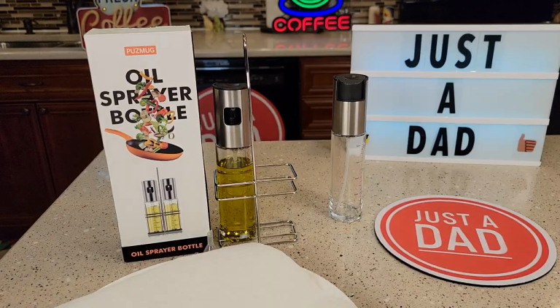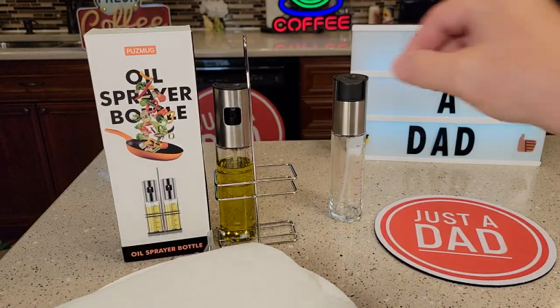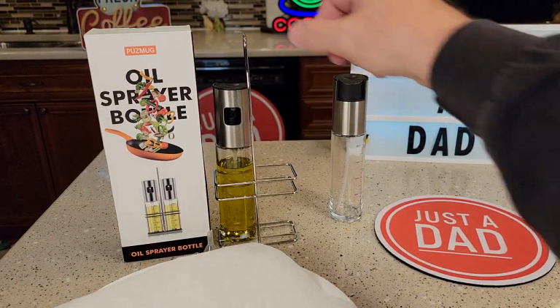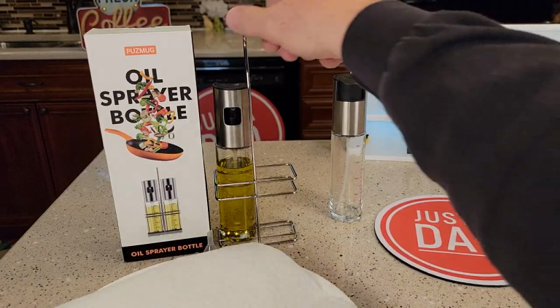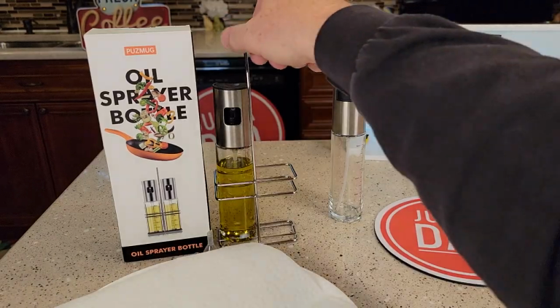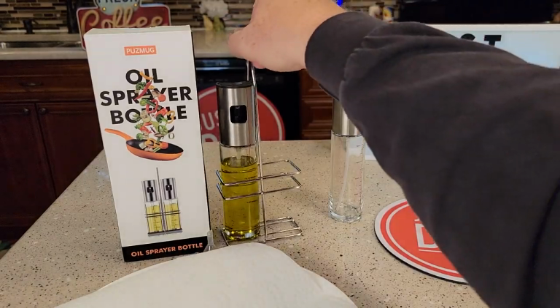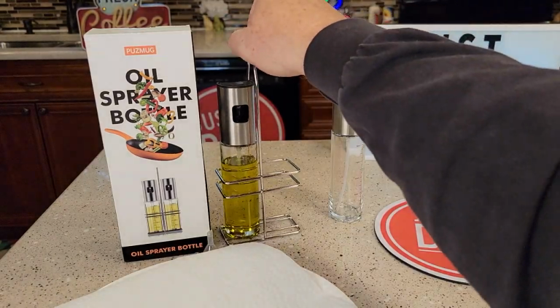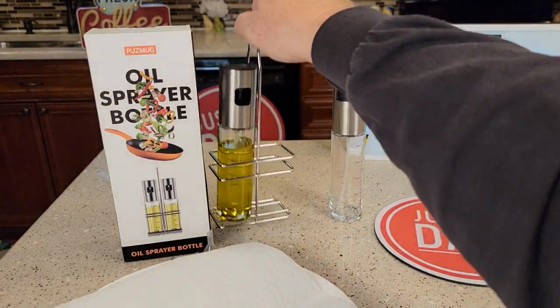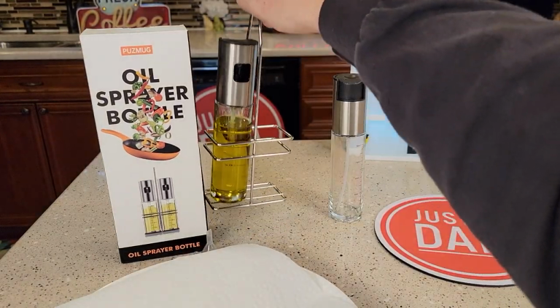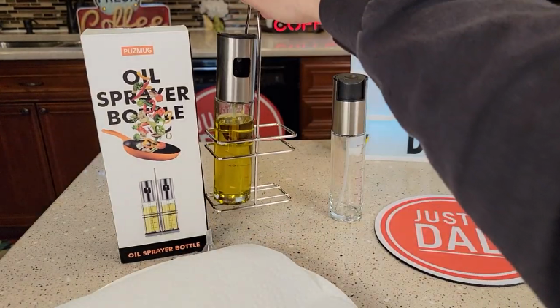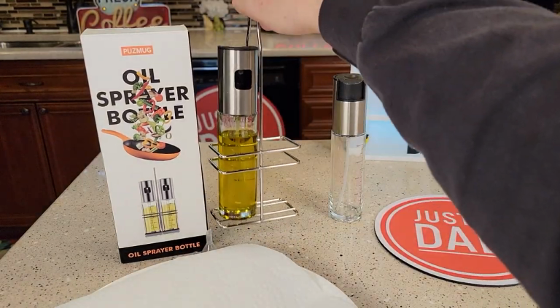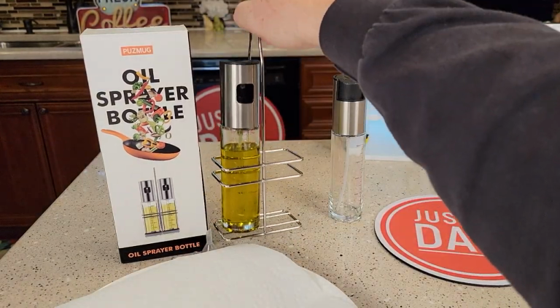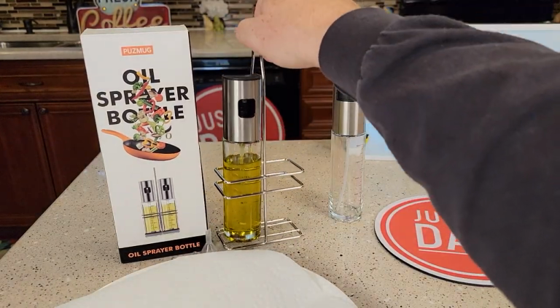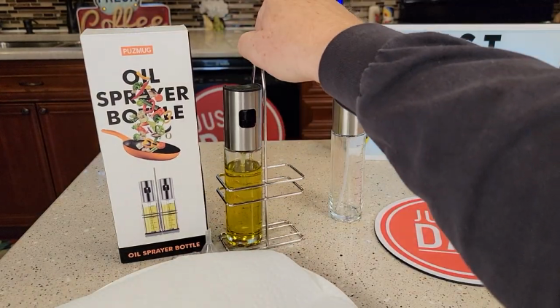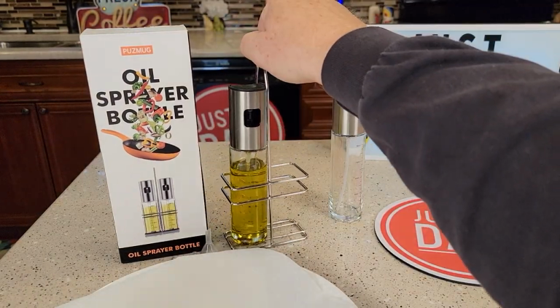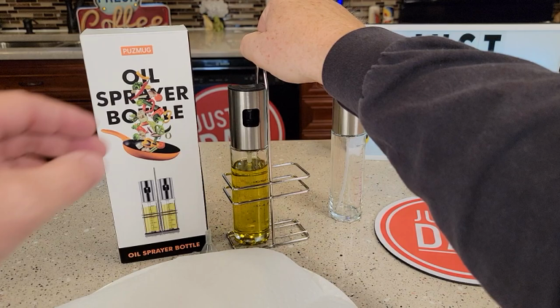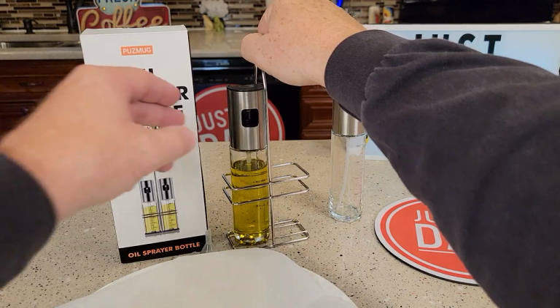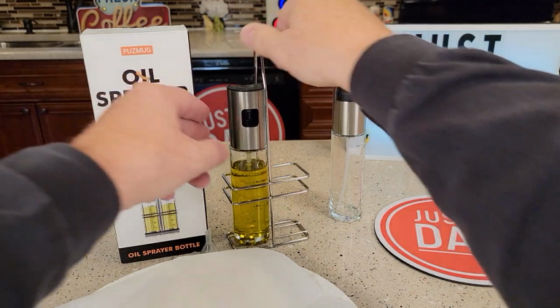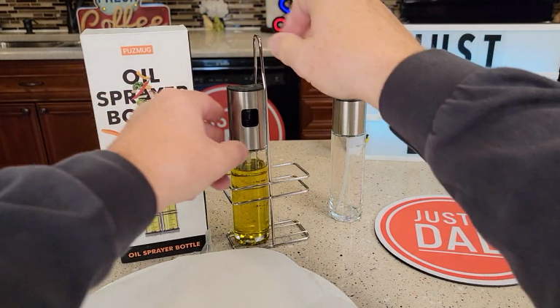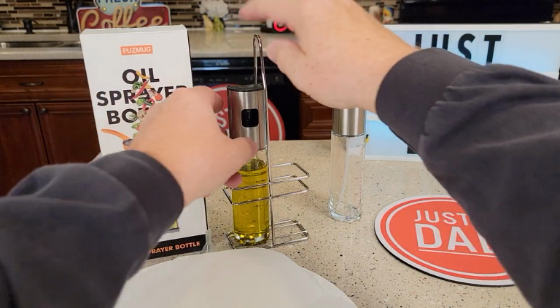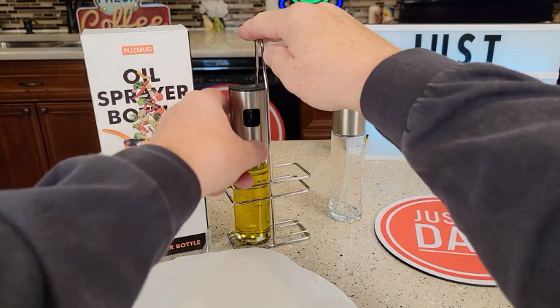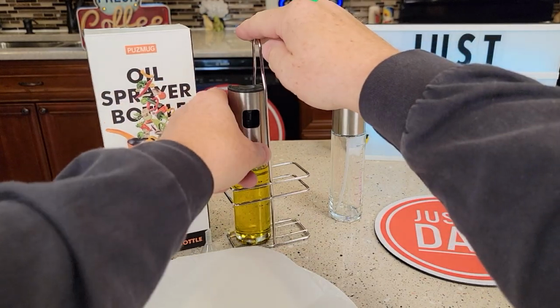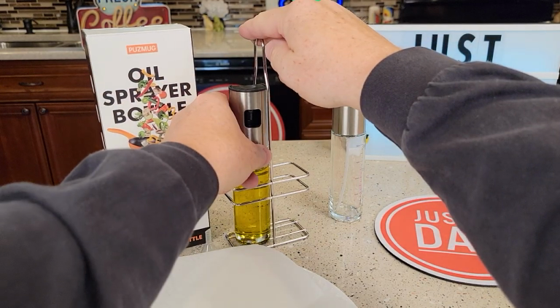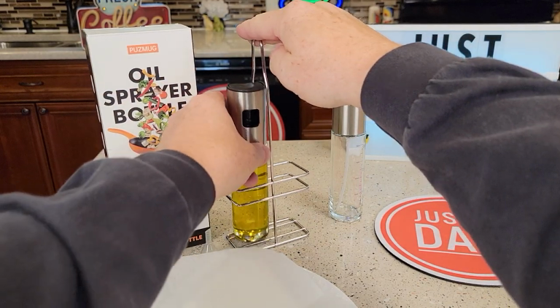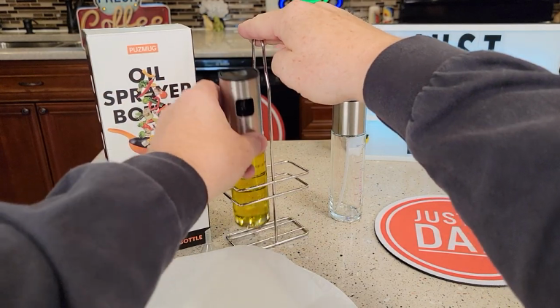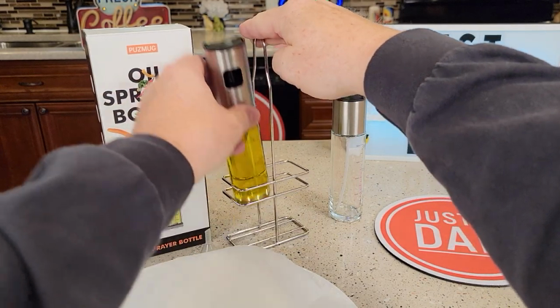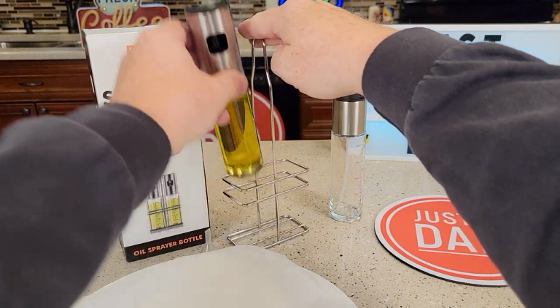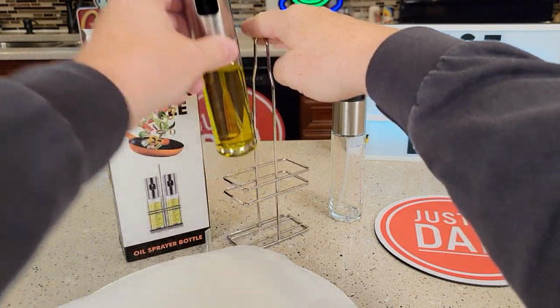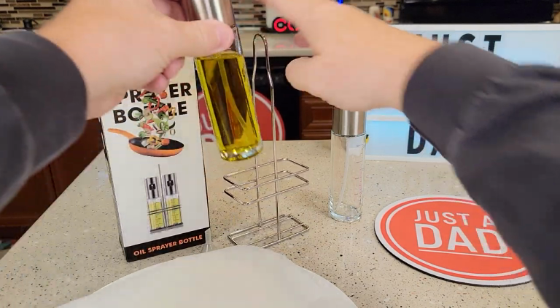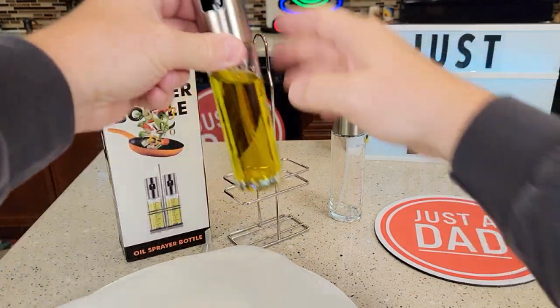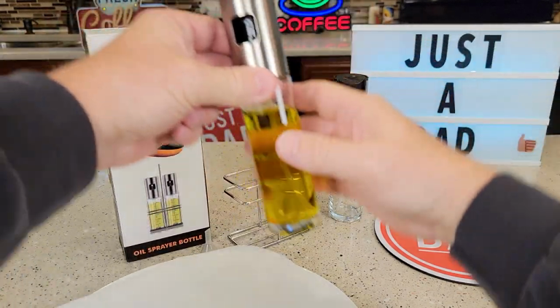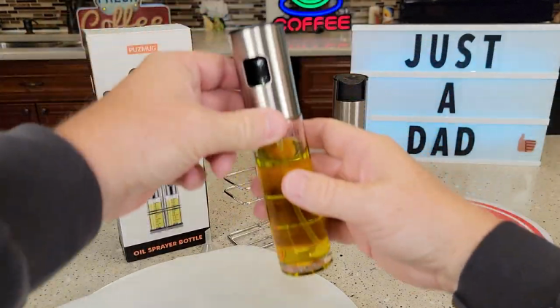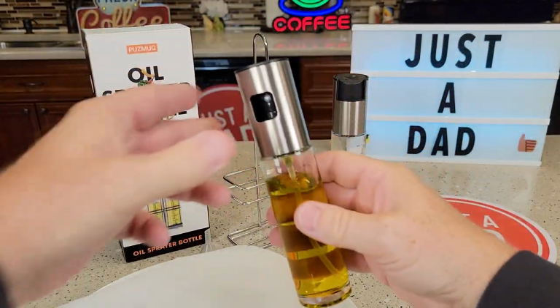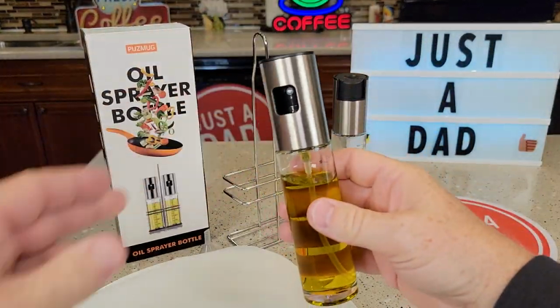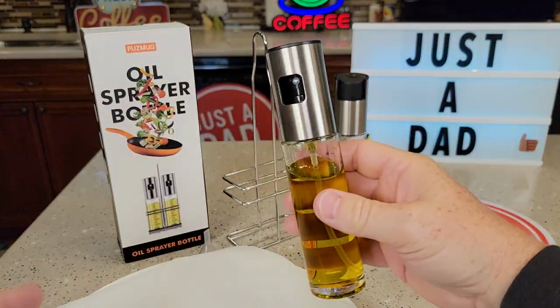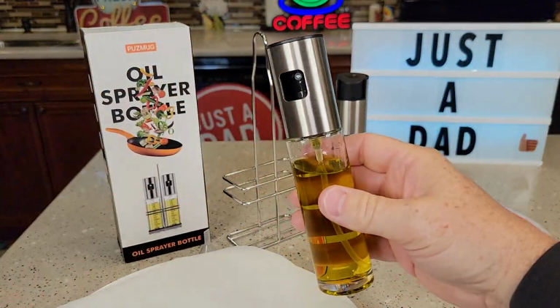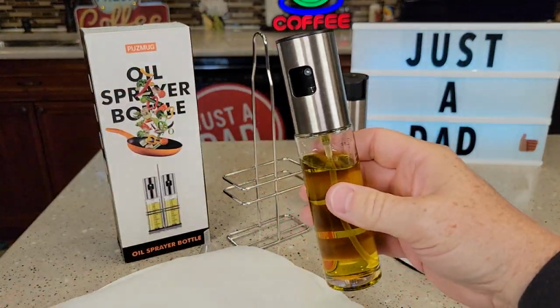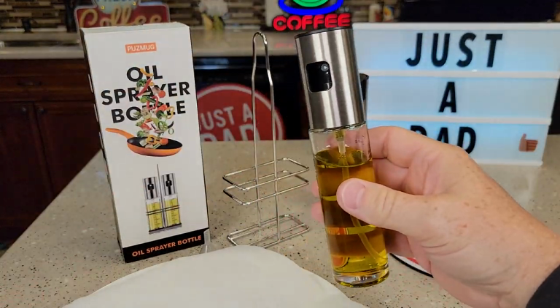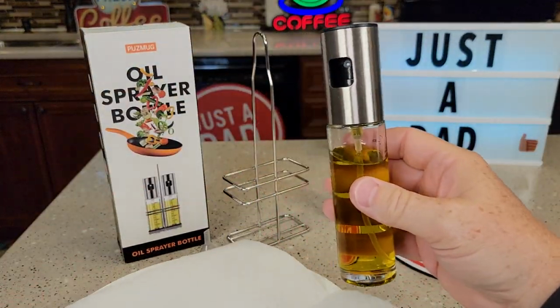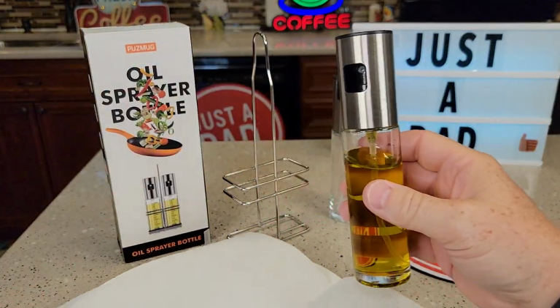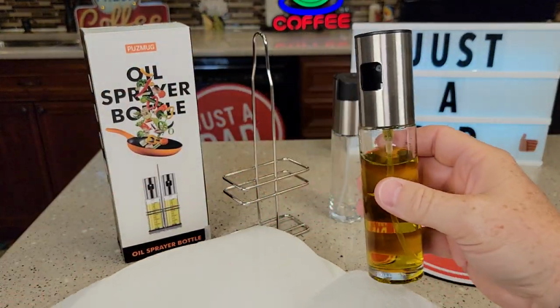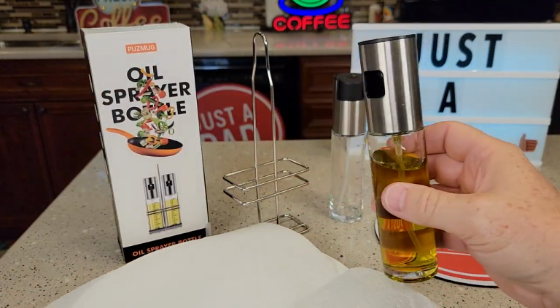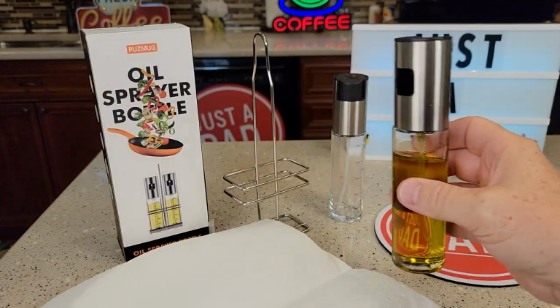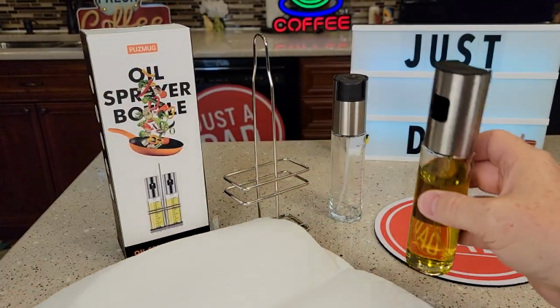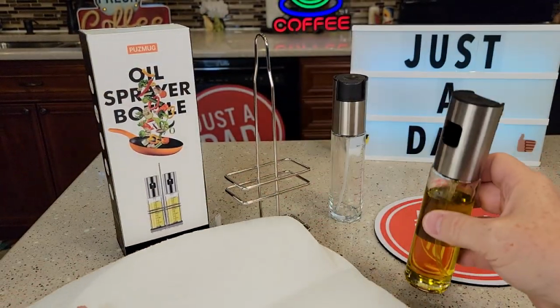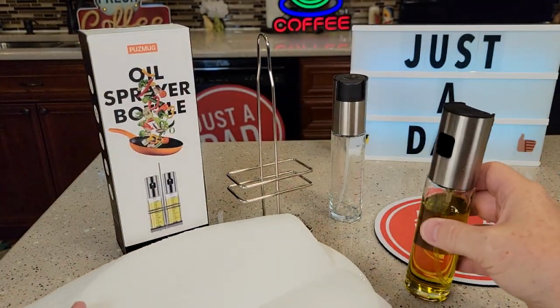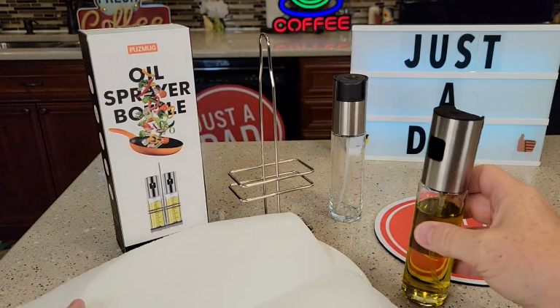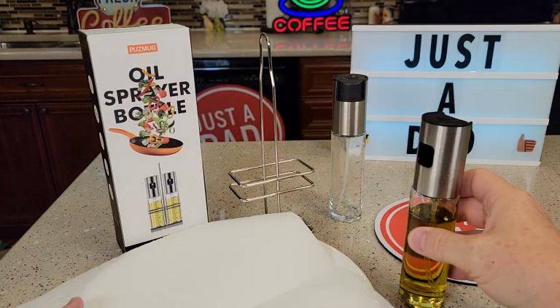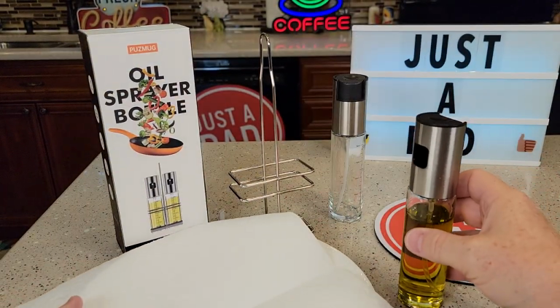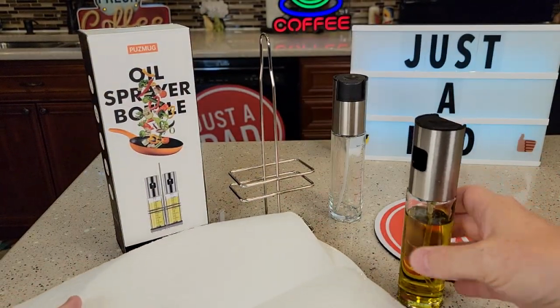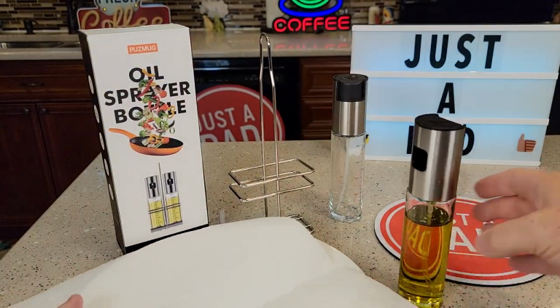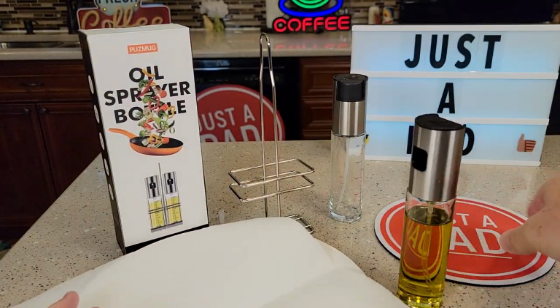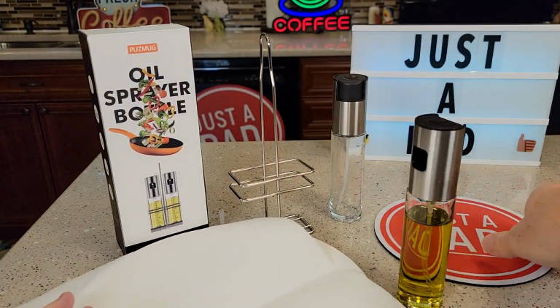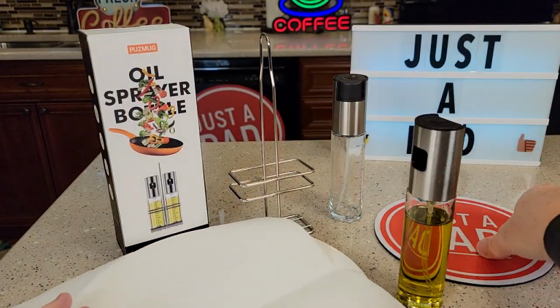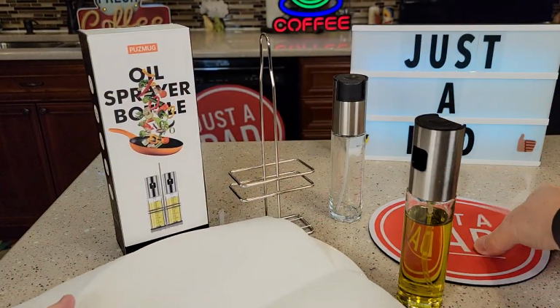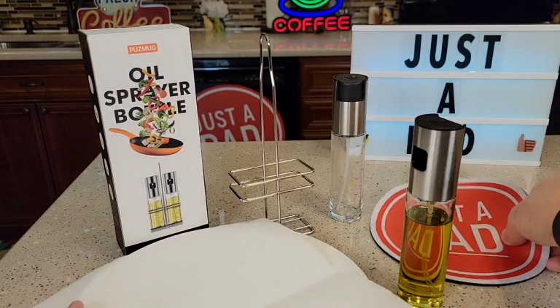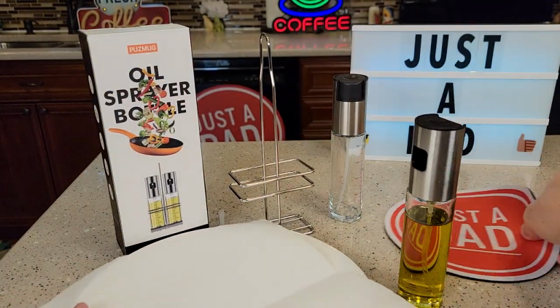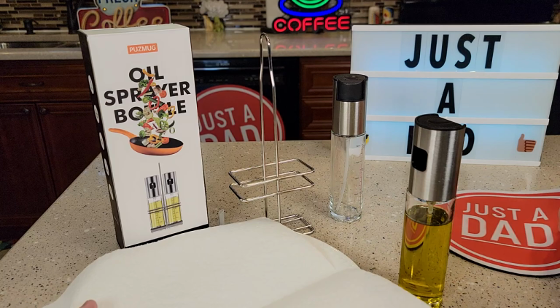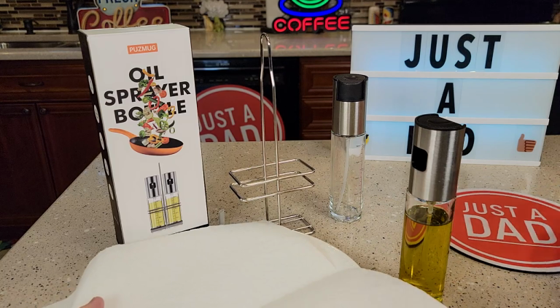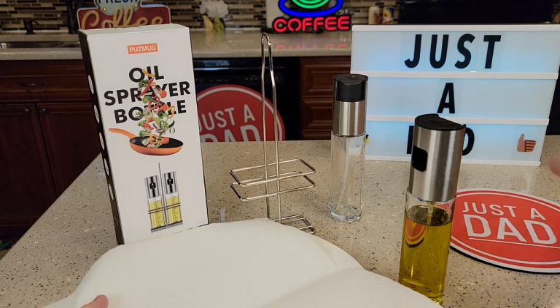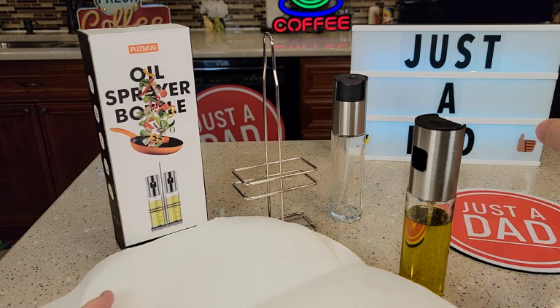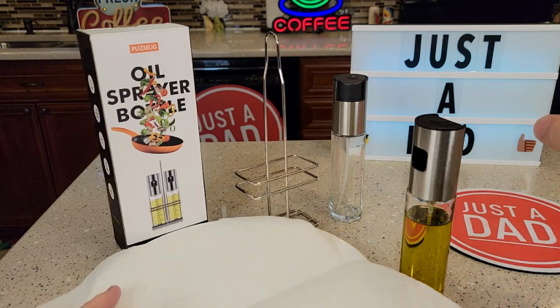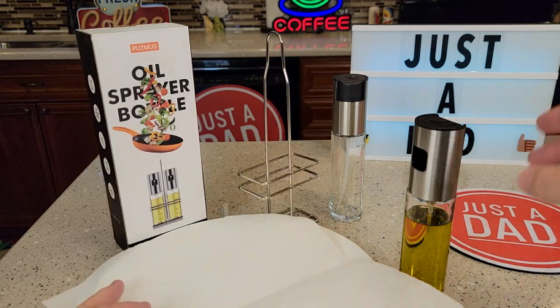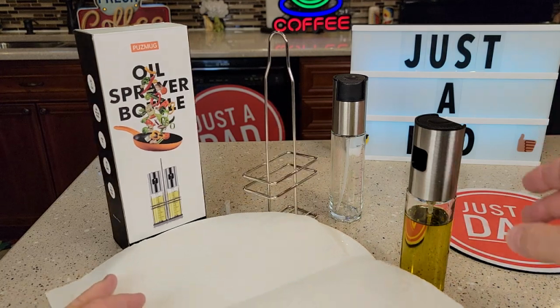It does come with this little caddy here. I've got olive oil in this one and I want to show you the spray pattern — it's a very even spray pattern.